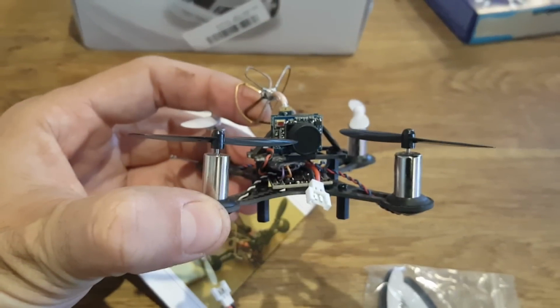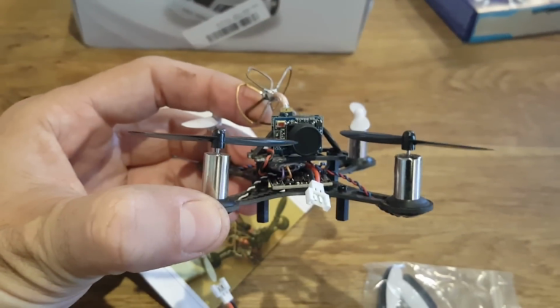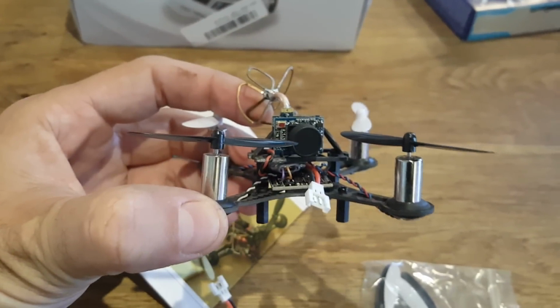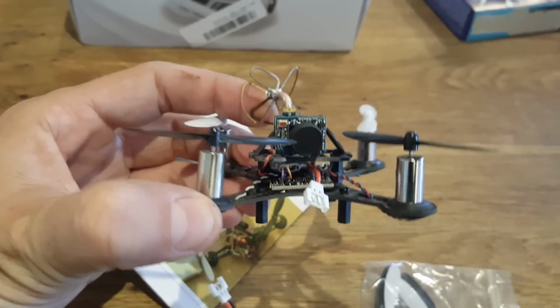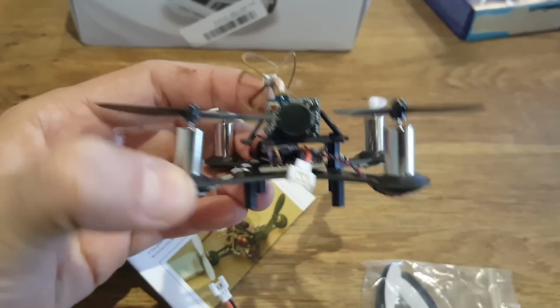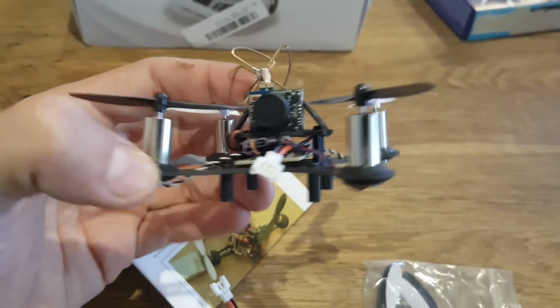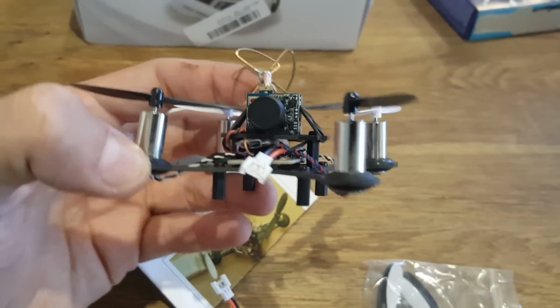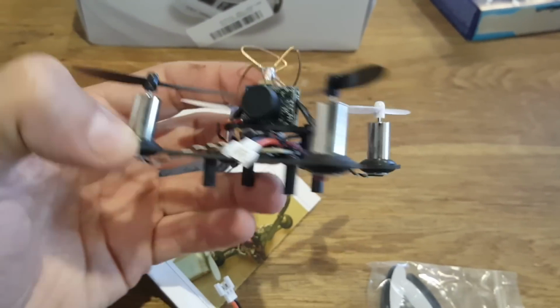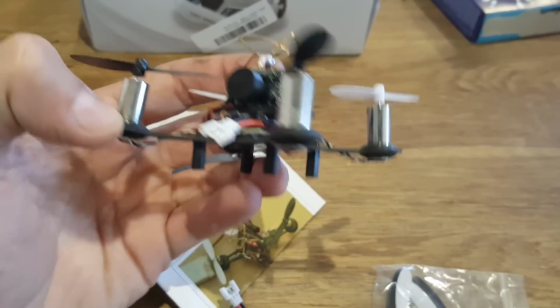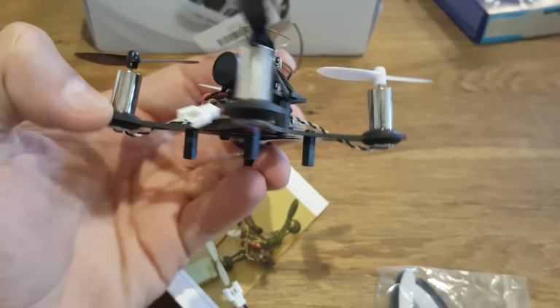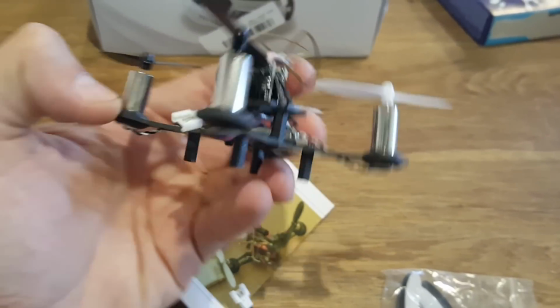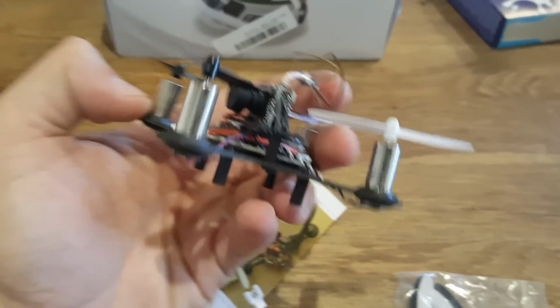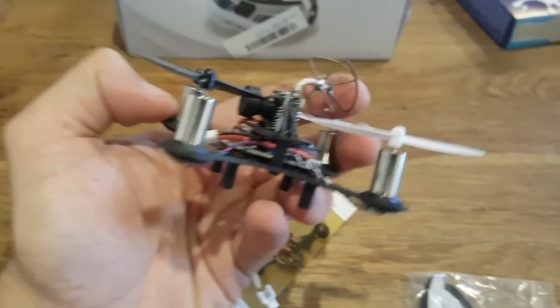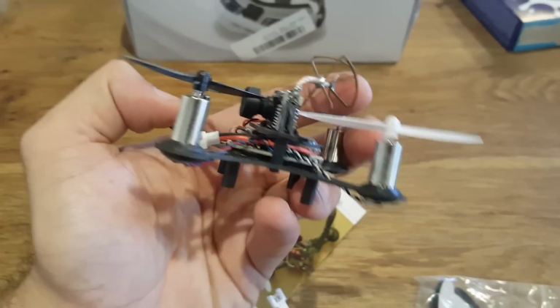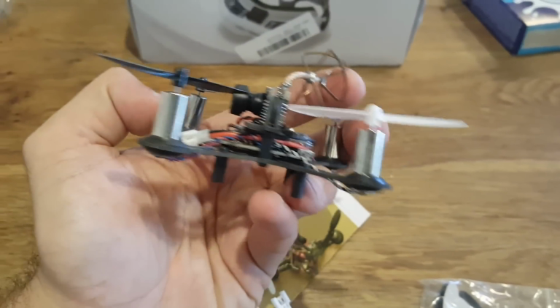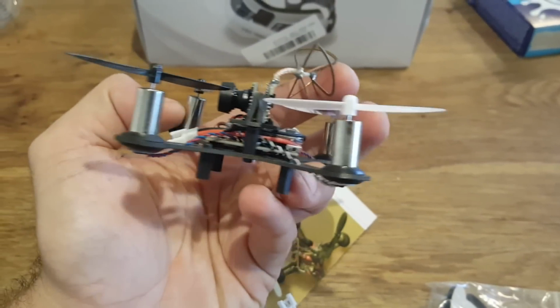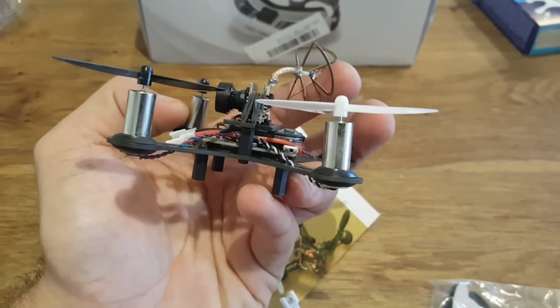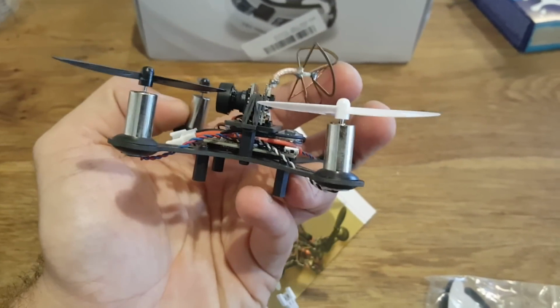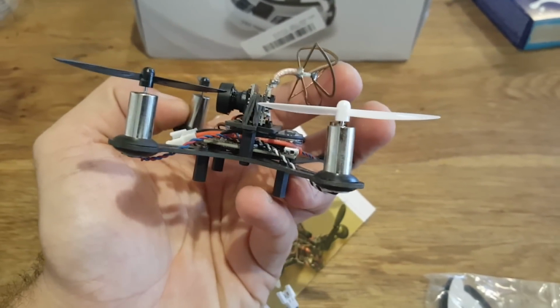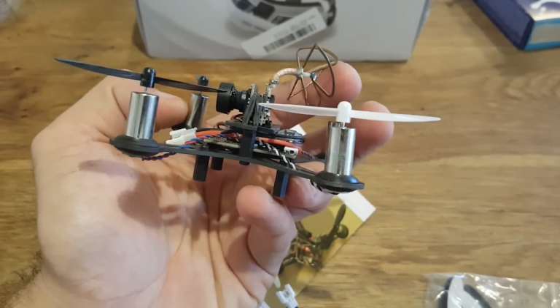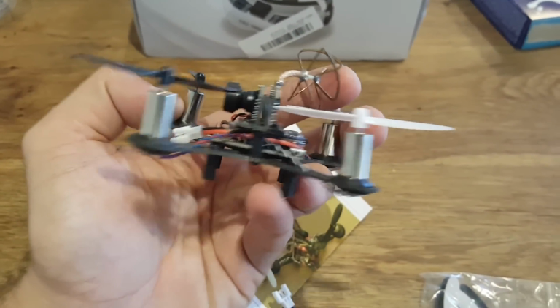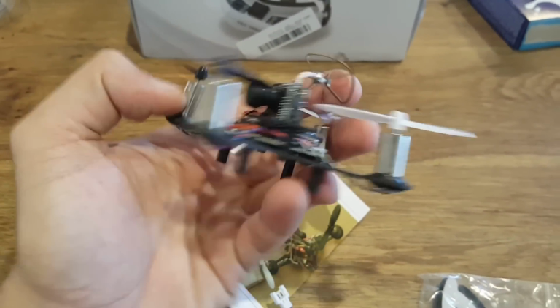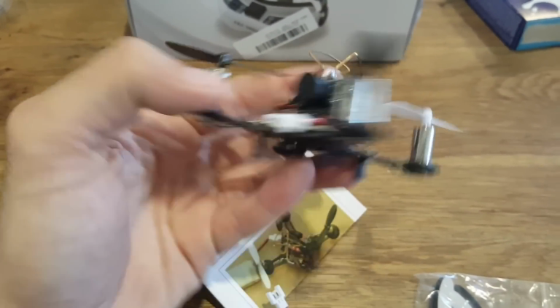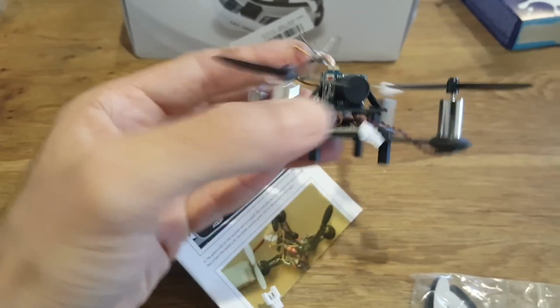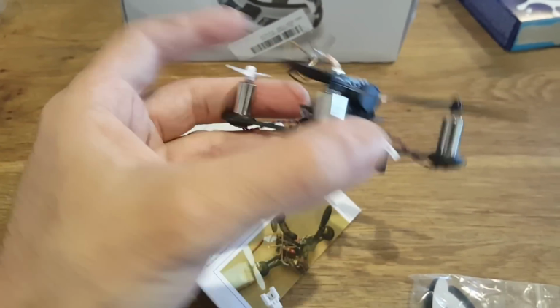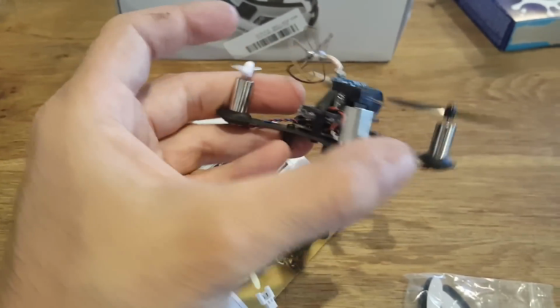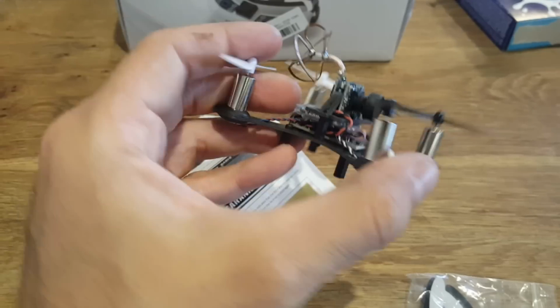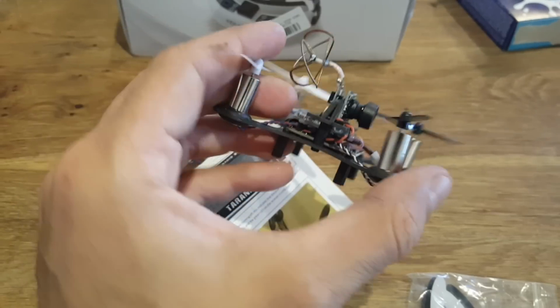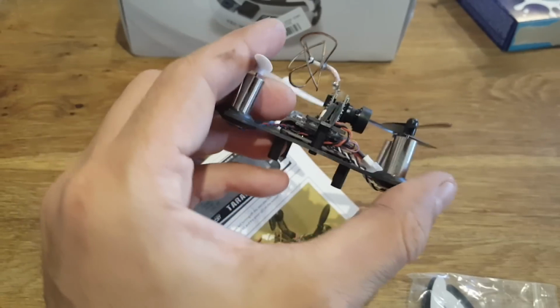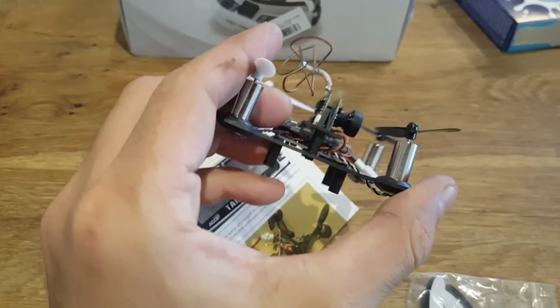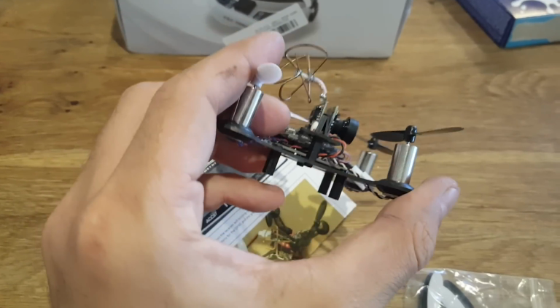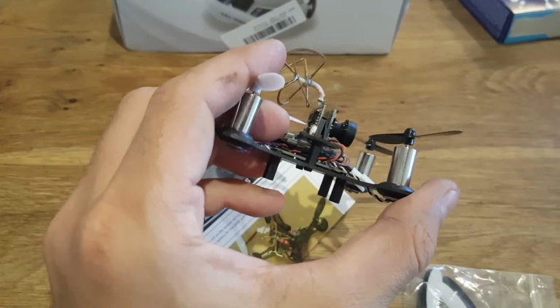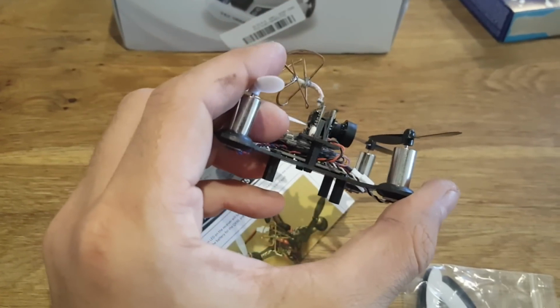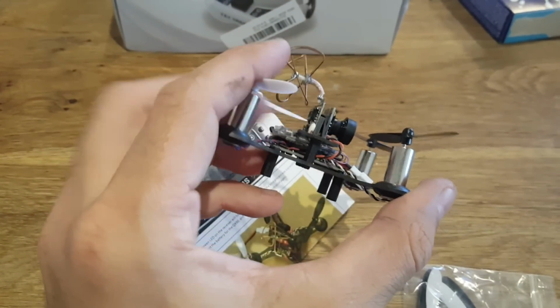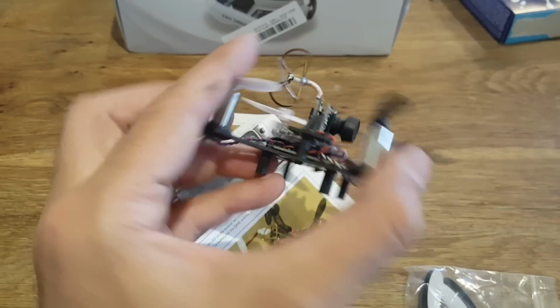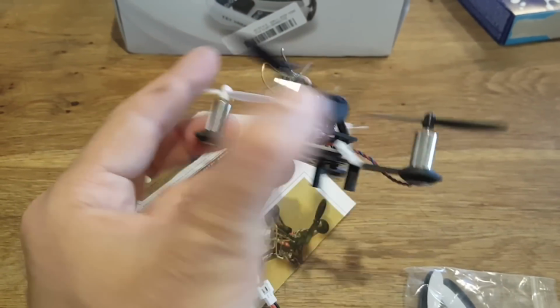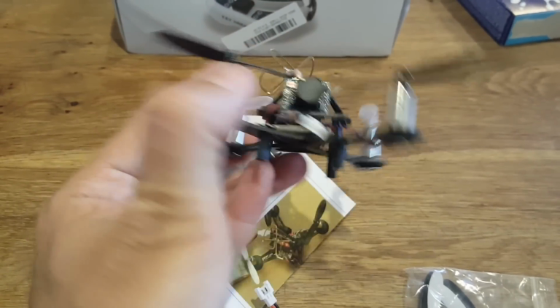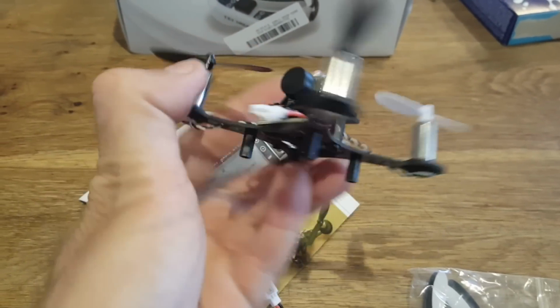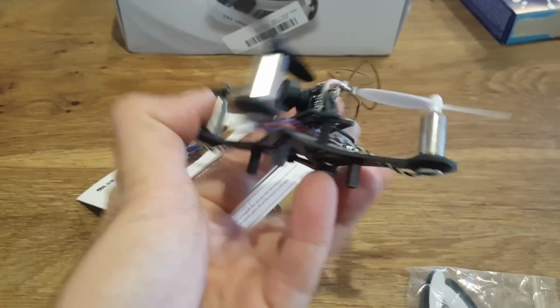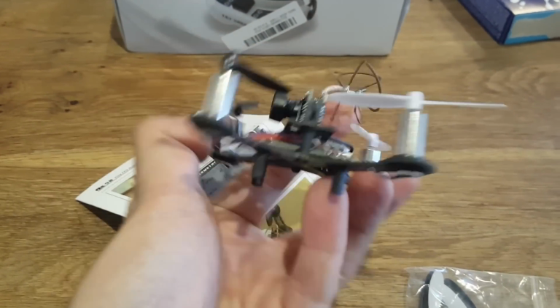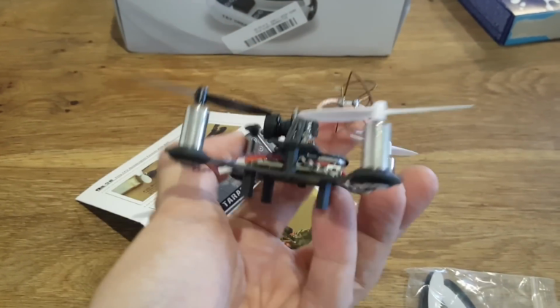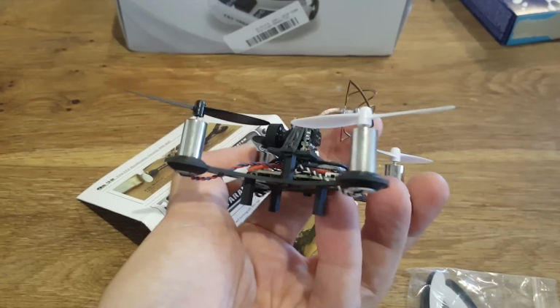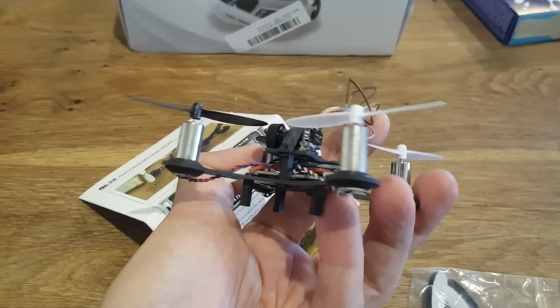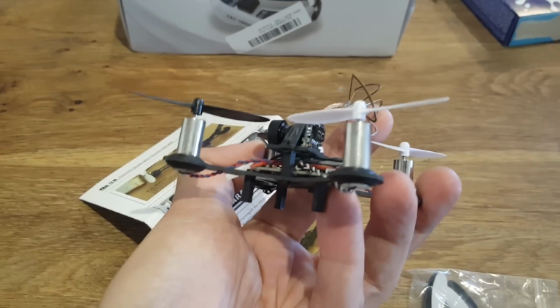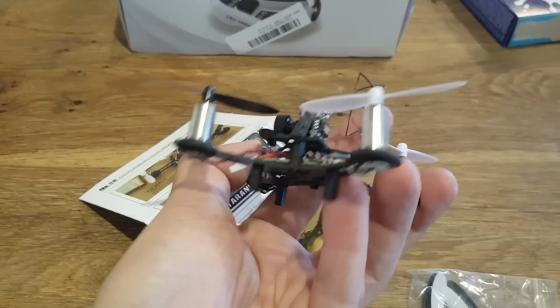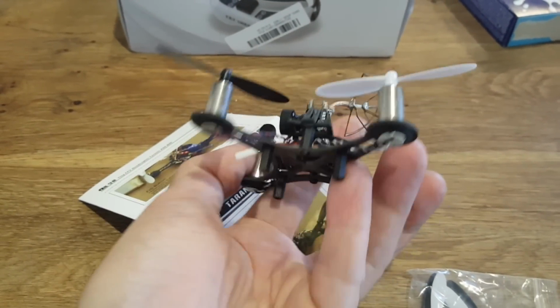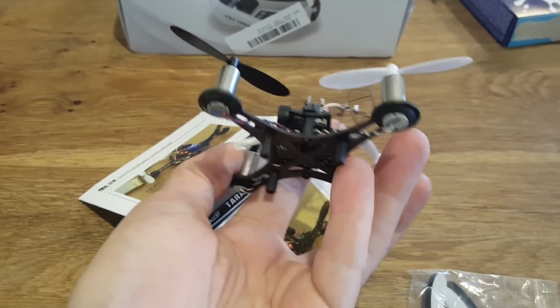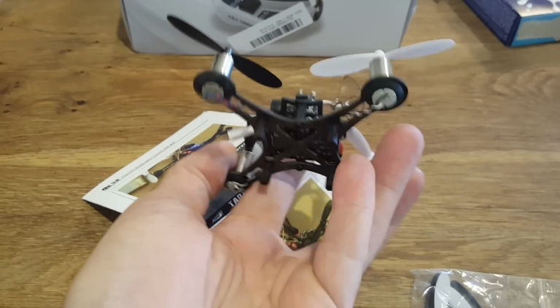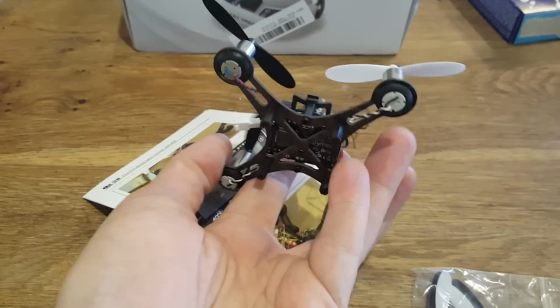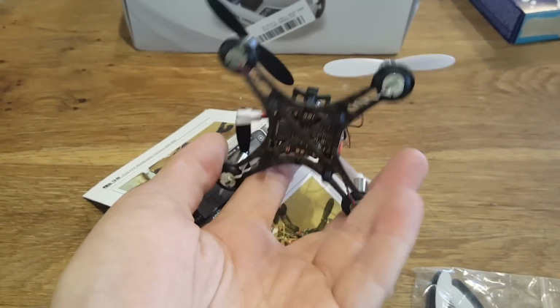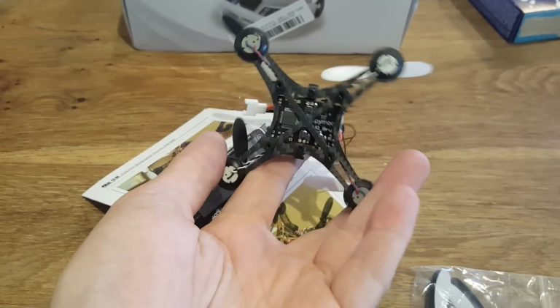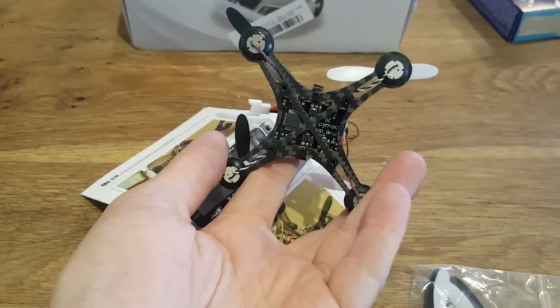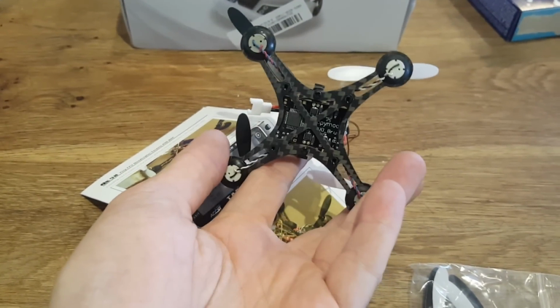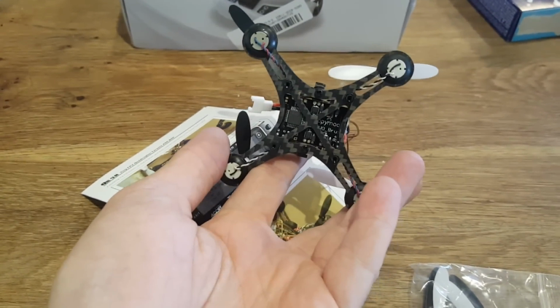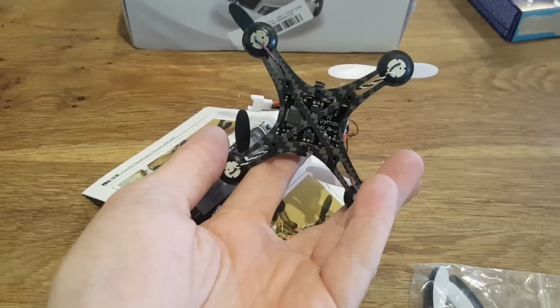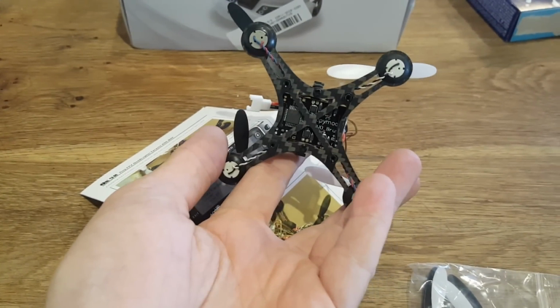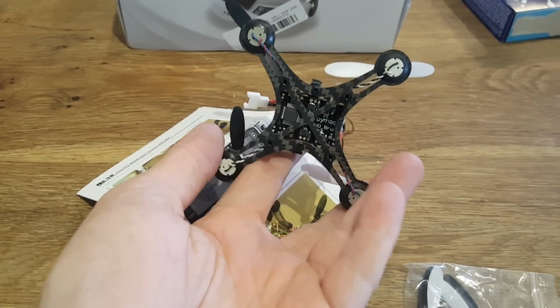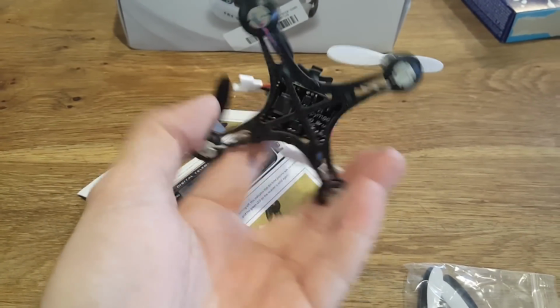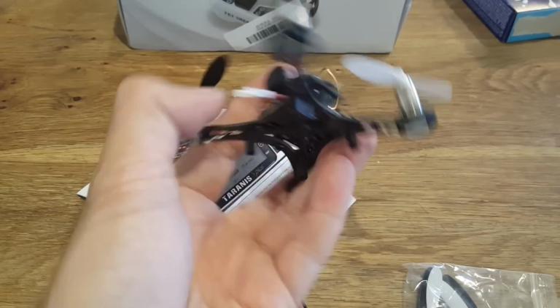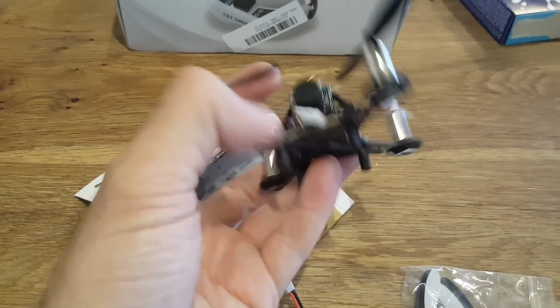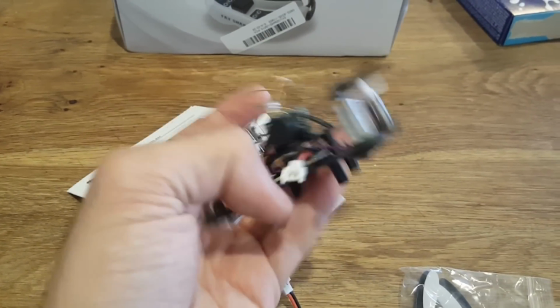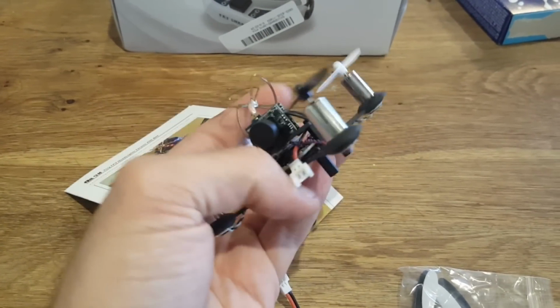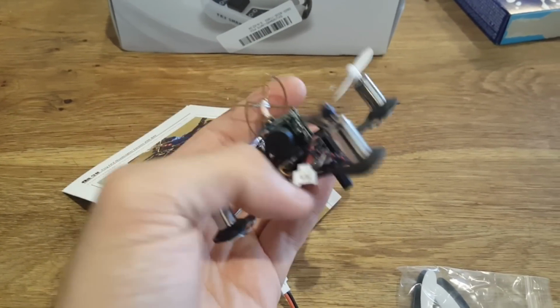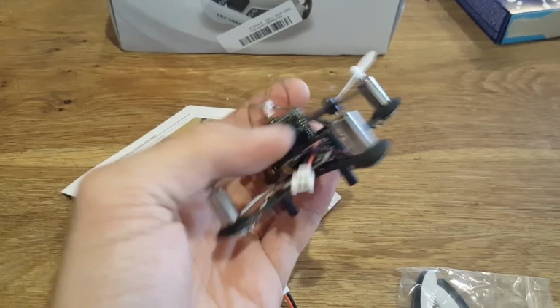As you can see the QX90 is a very small quadcopter, but don't let its size fool you — it's a very advanced quadcopter and it's not suitable for beginners.